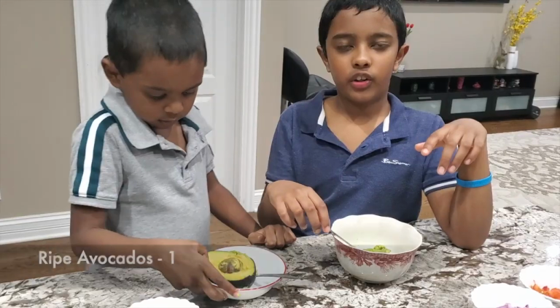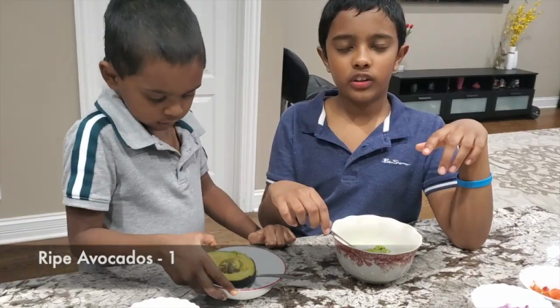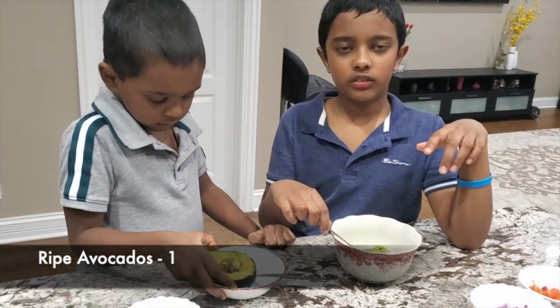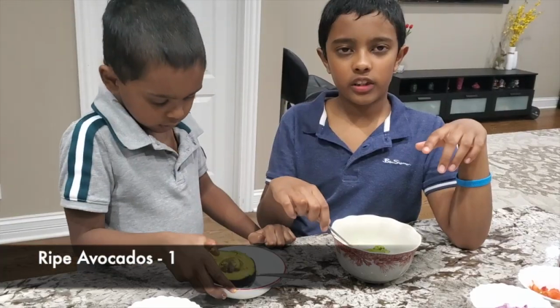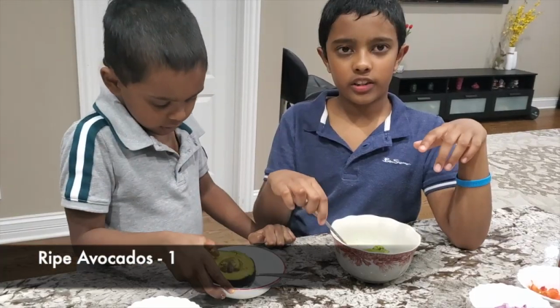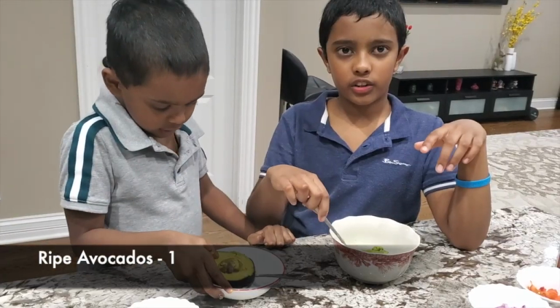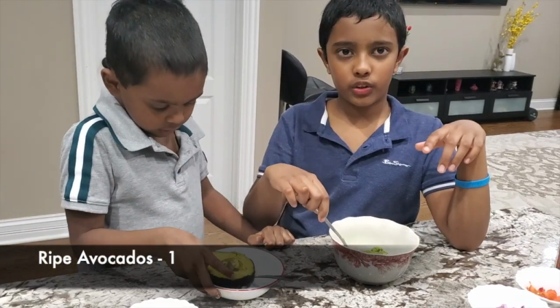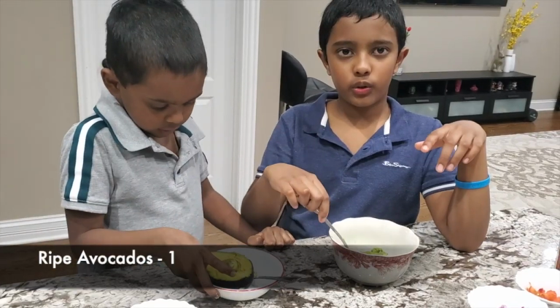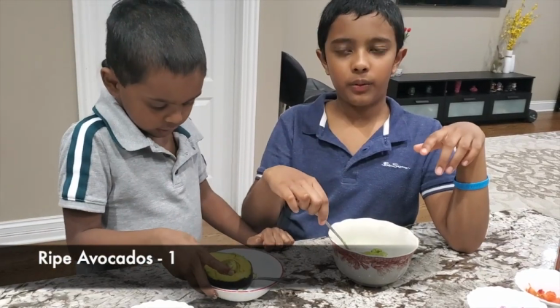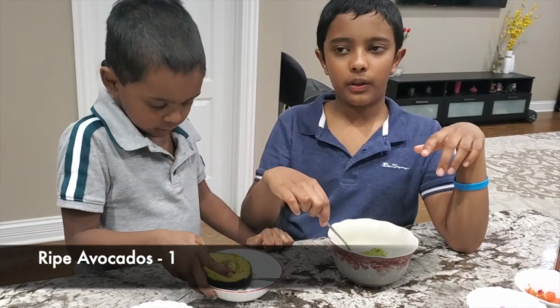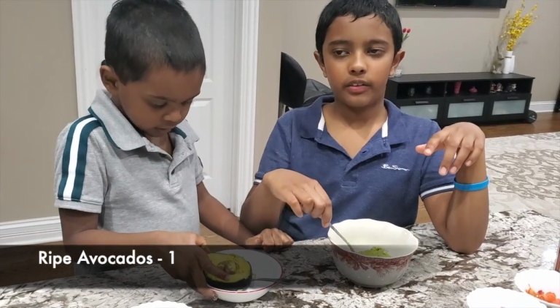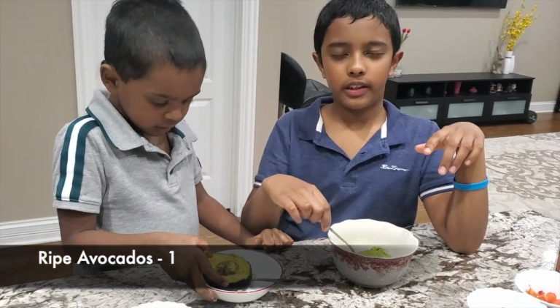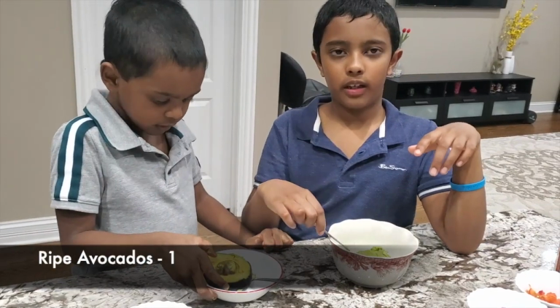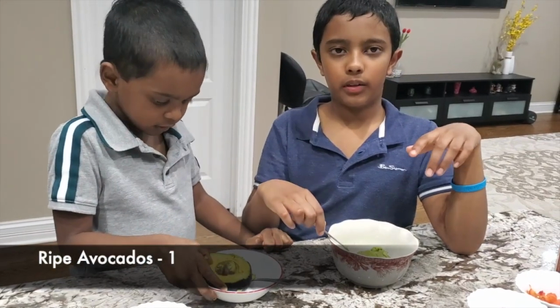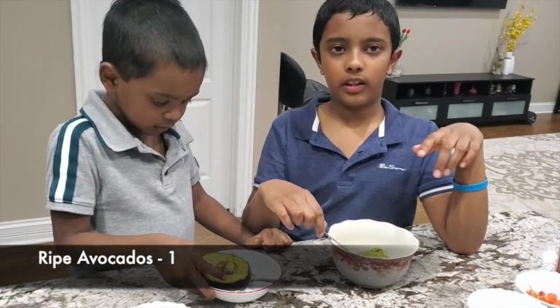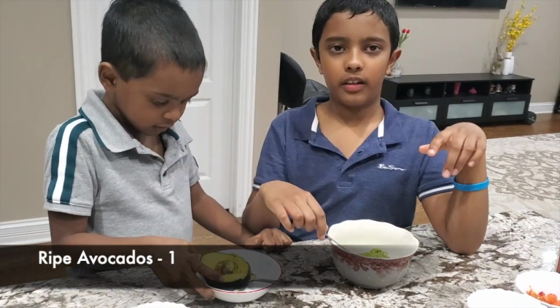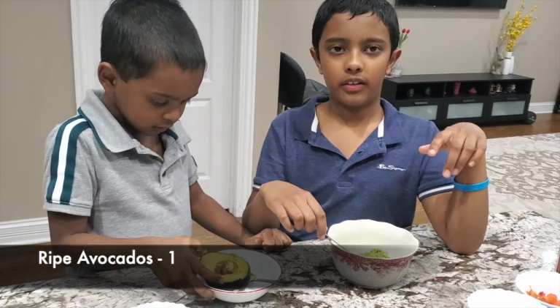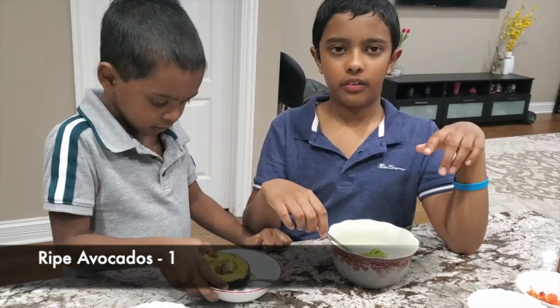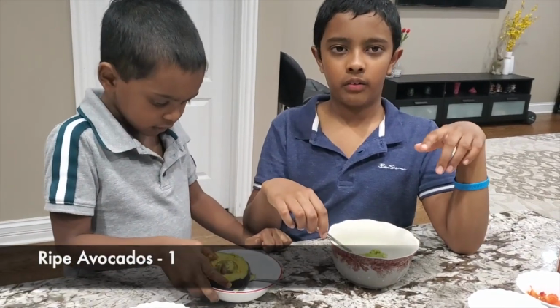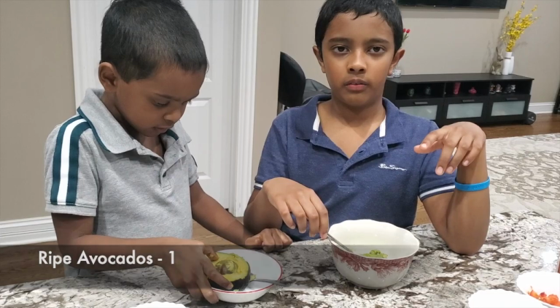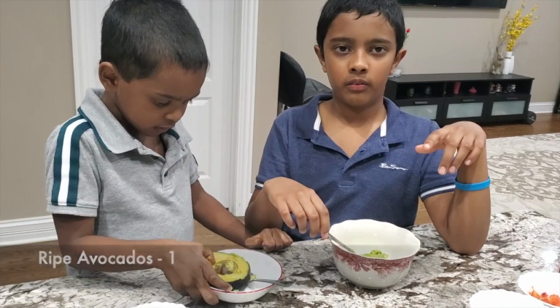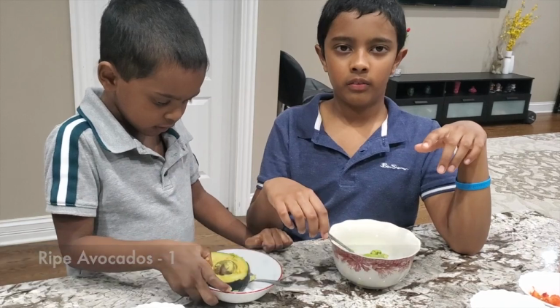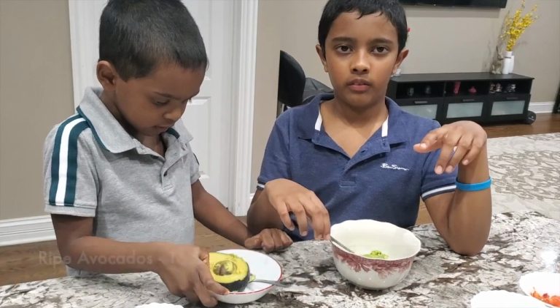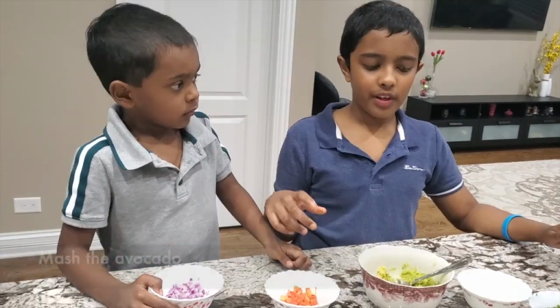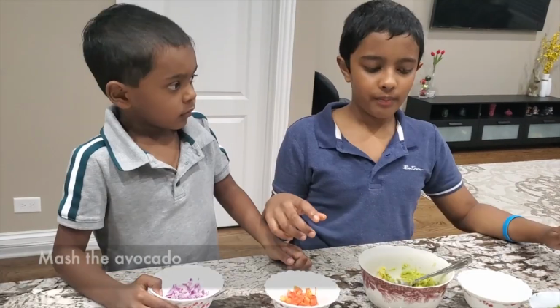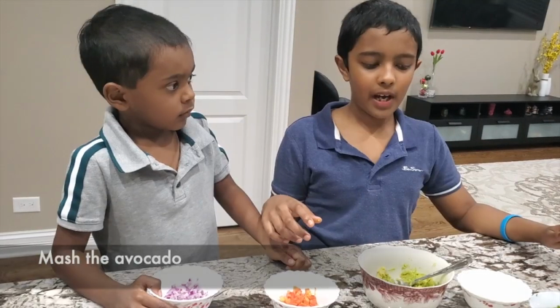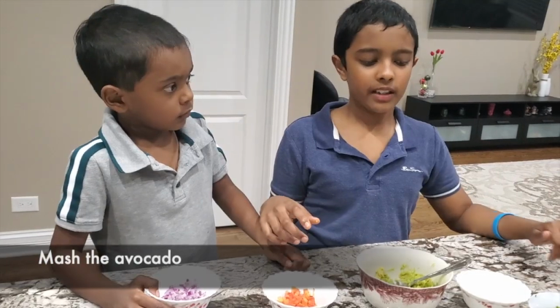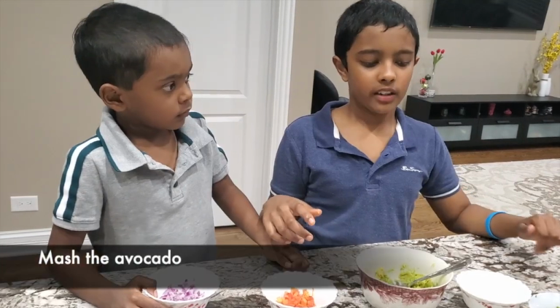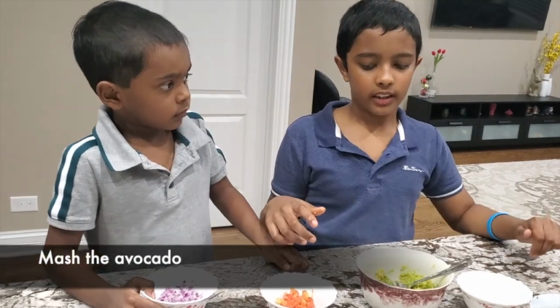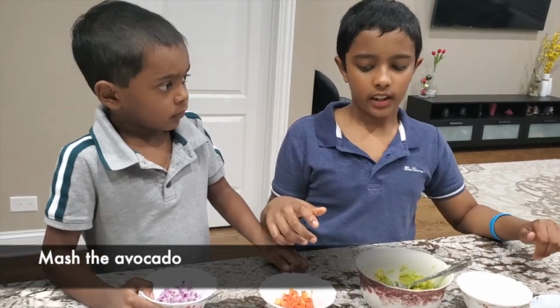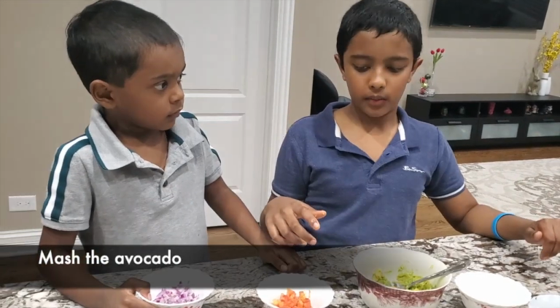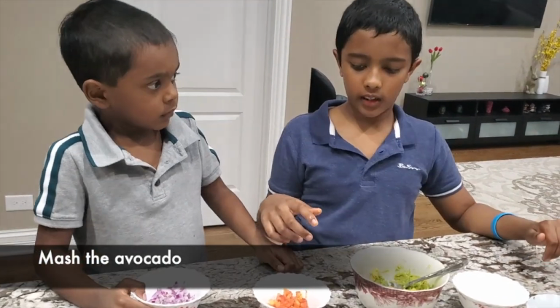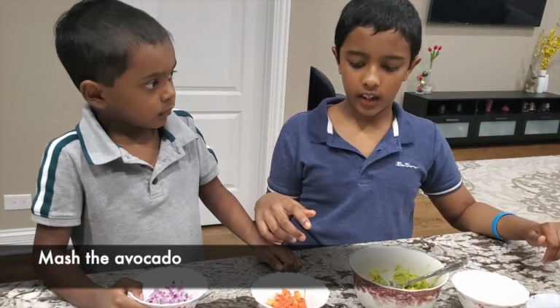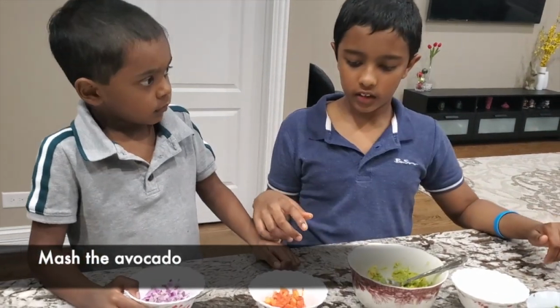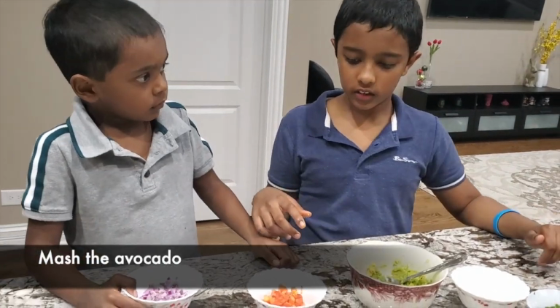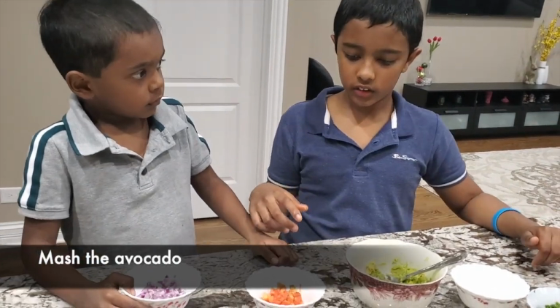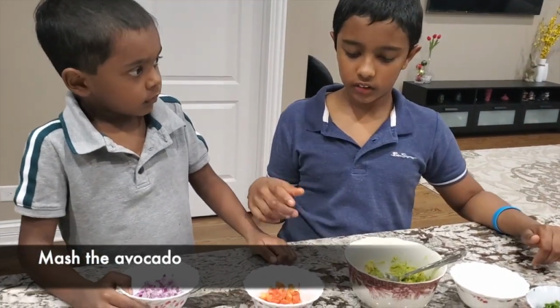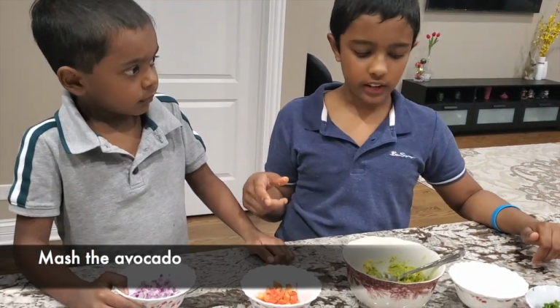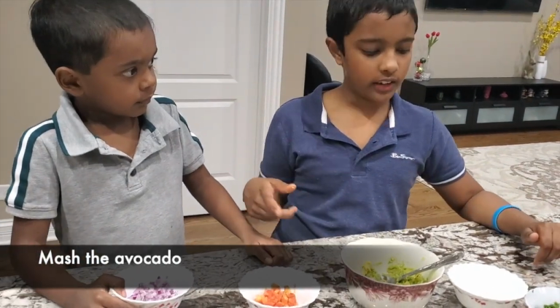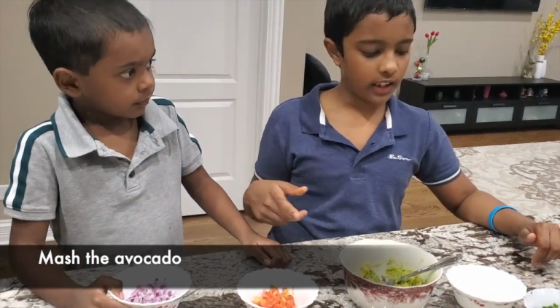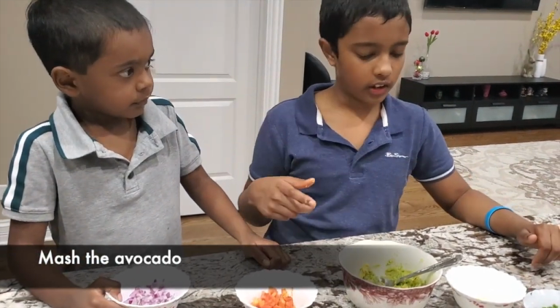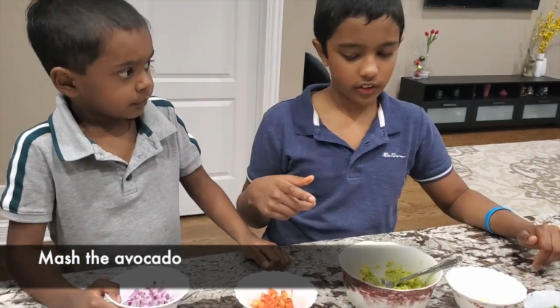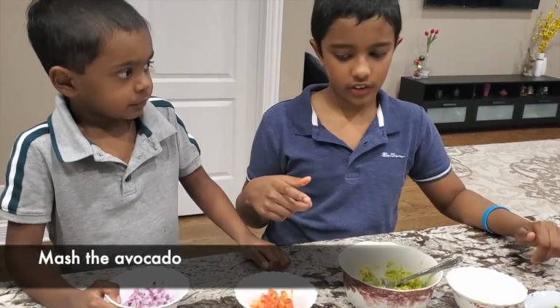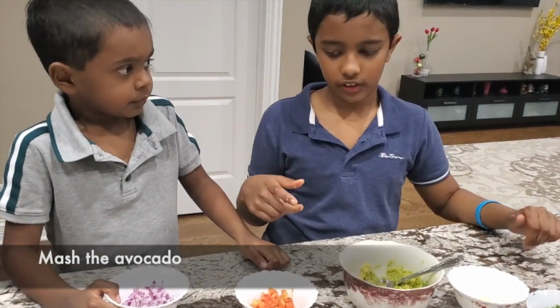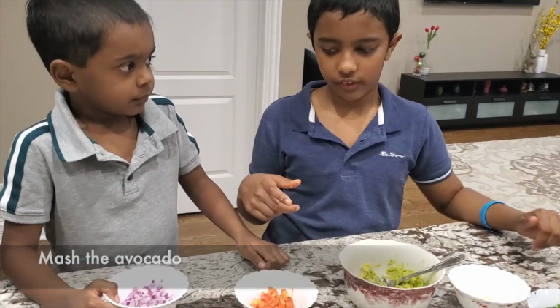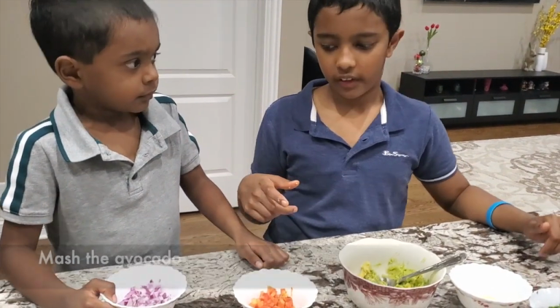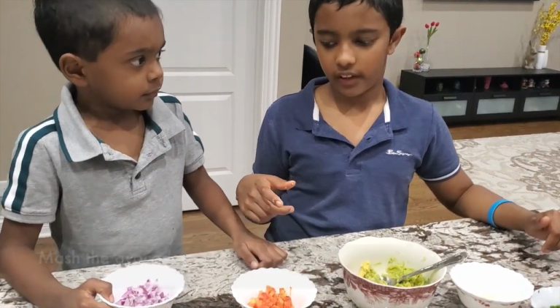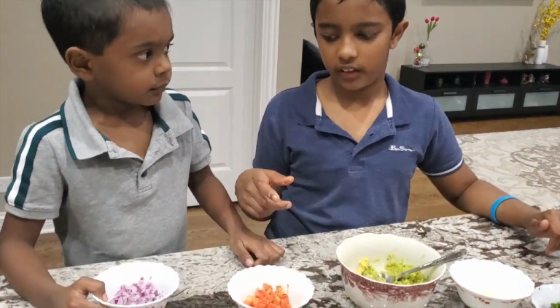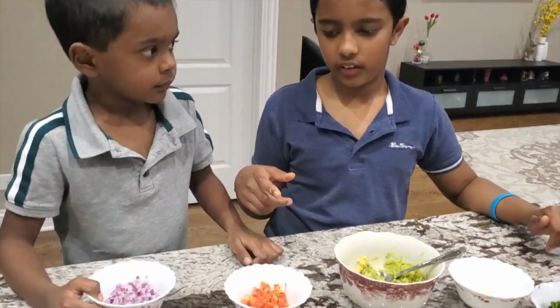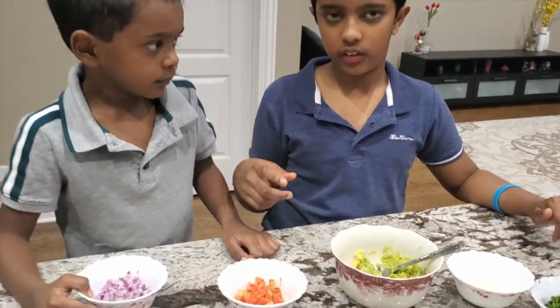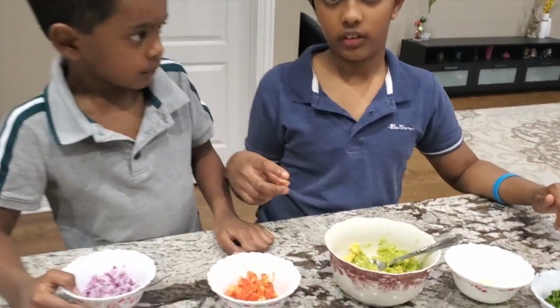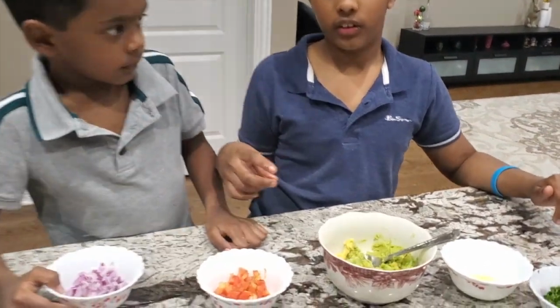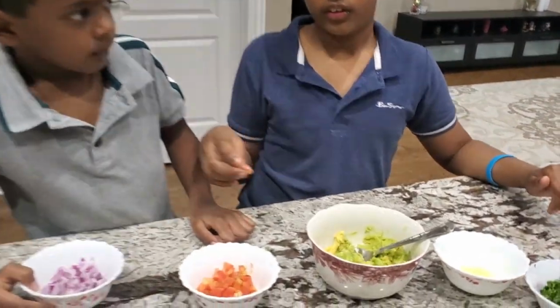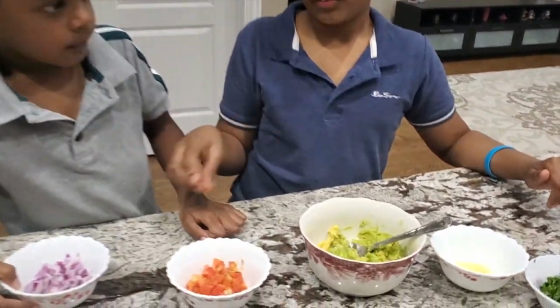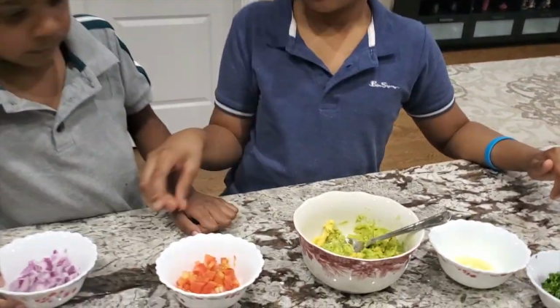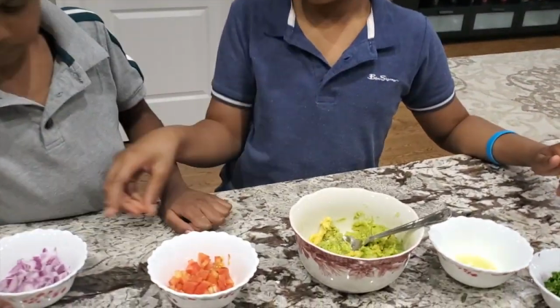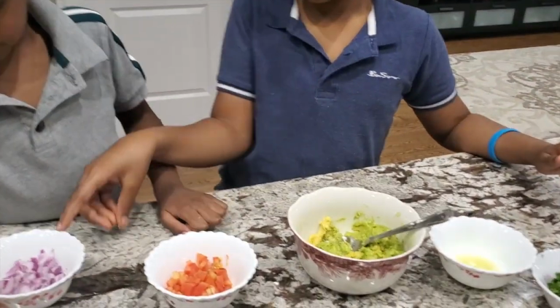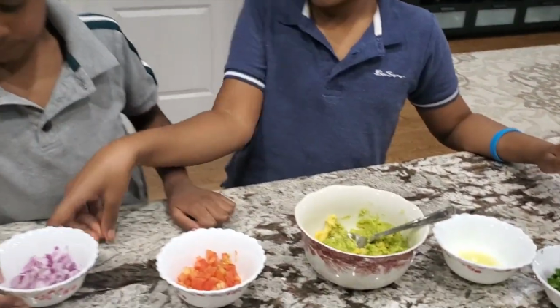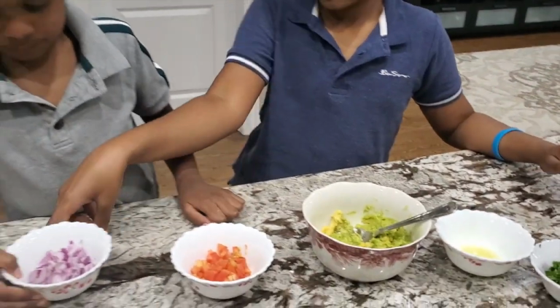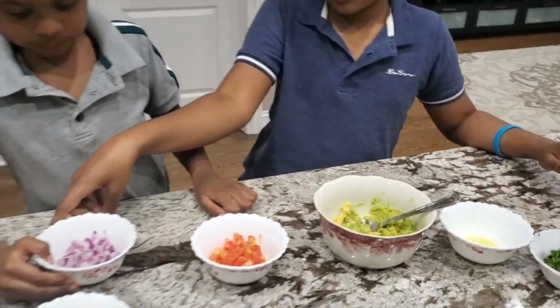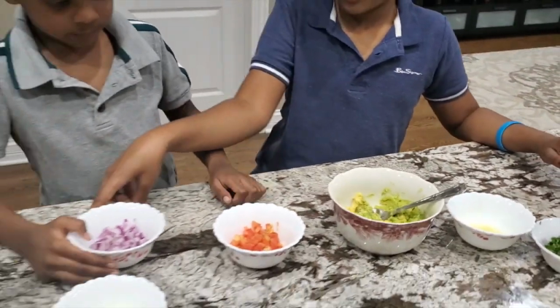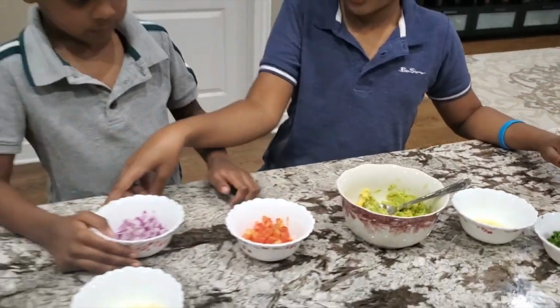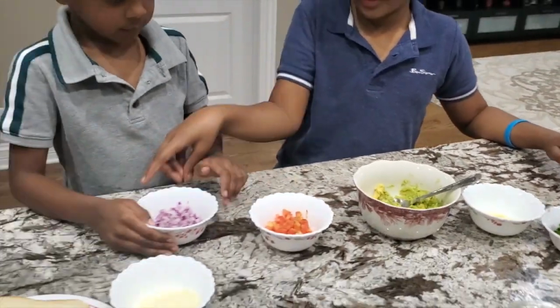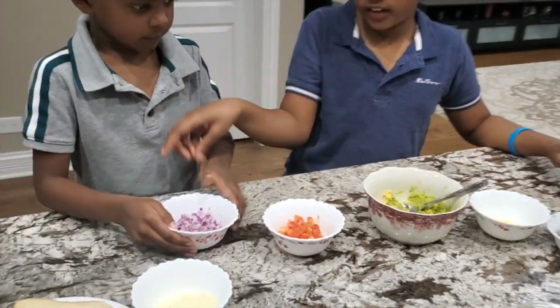First, let's scoop out the avocado. We've mashed the avocado so let's add other ingredients. First, onions.